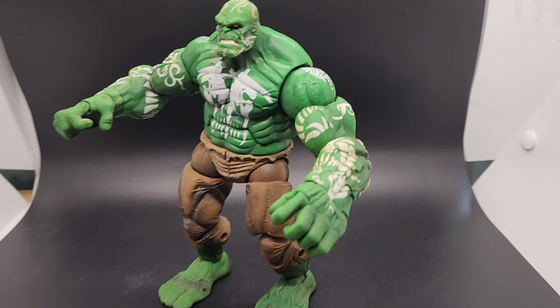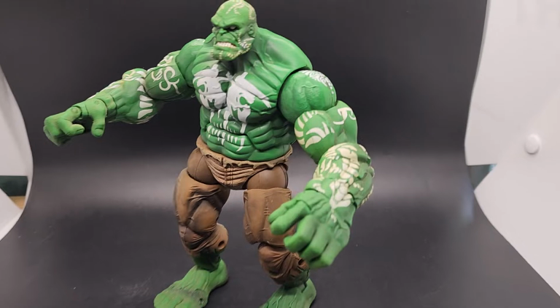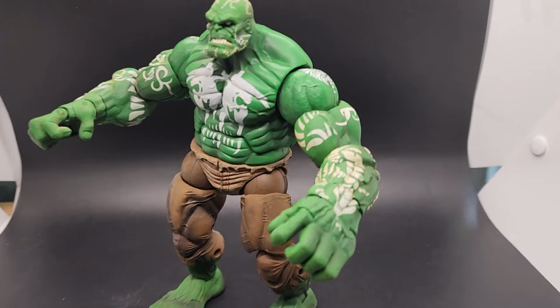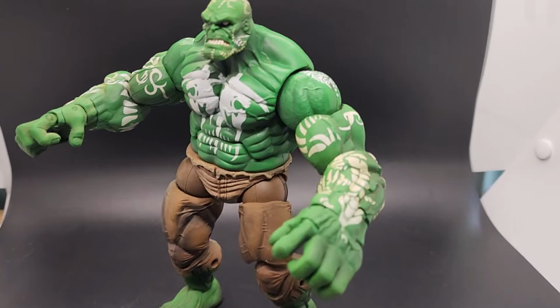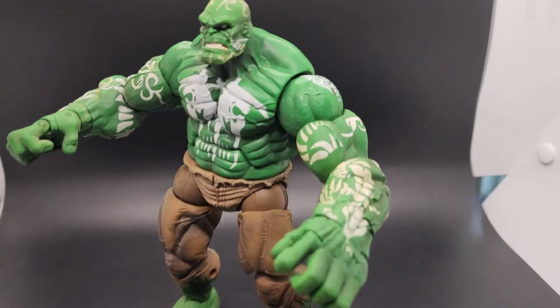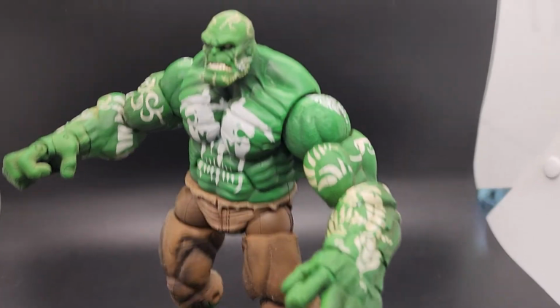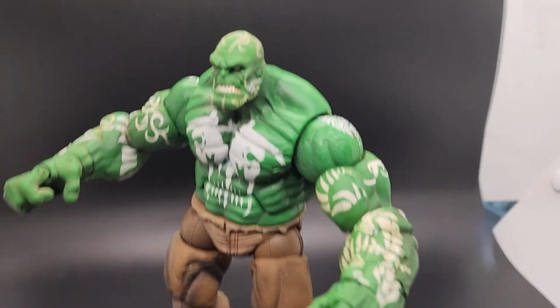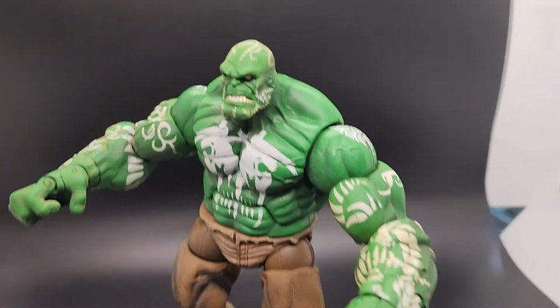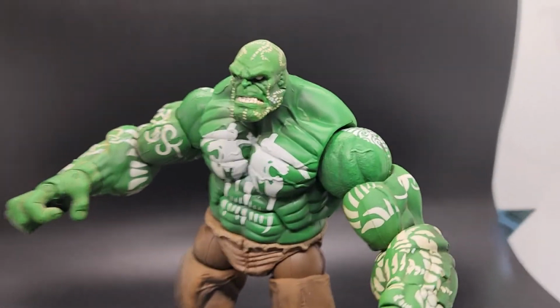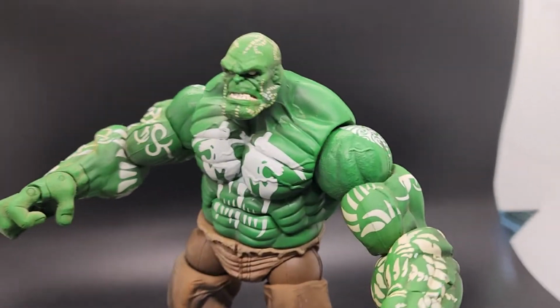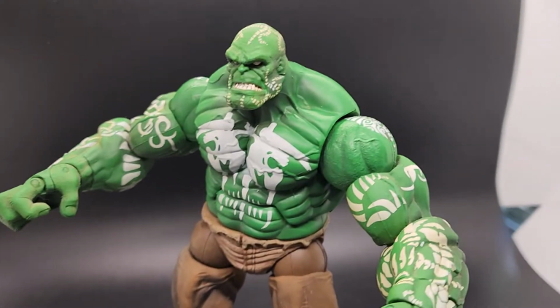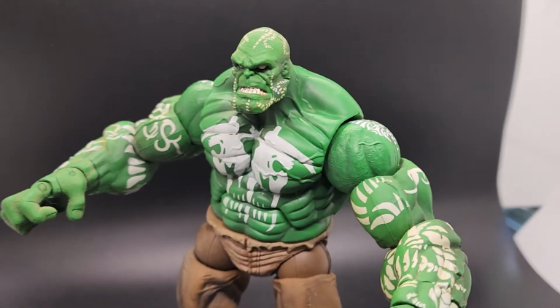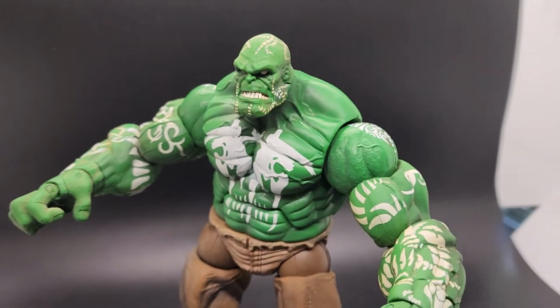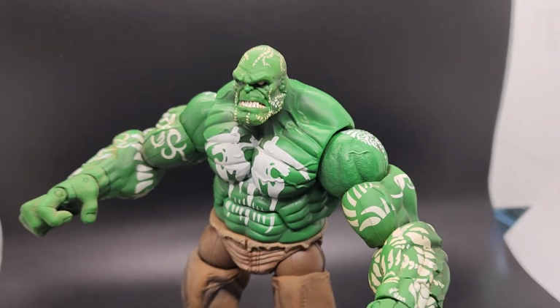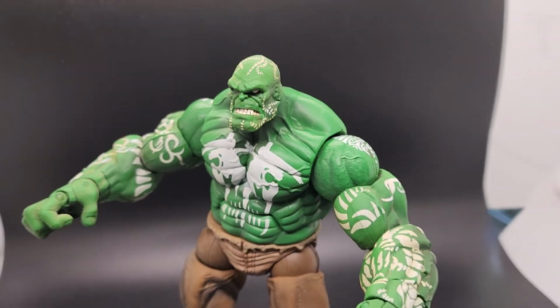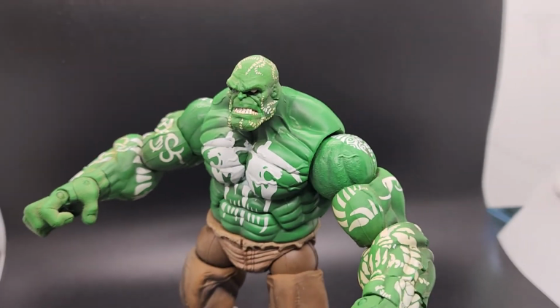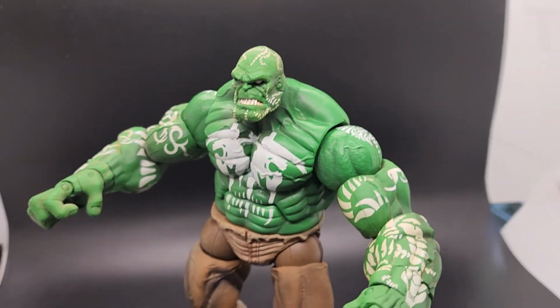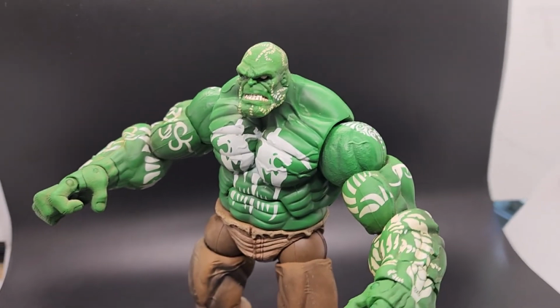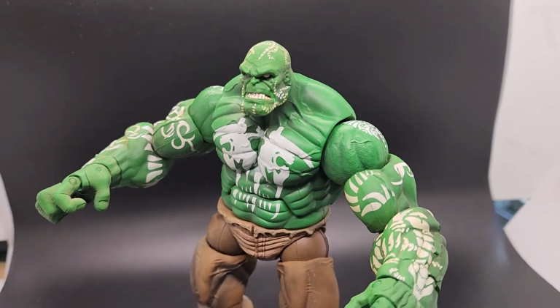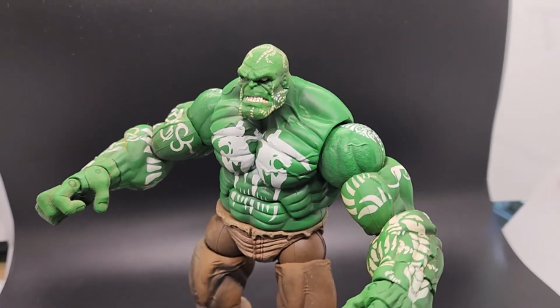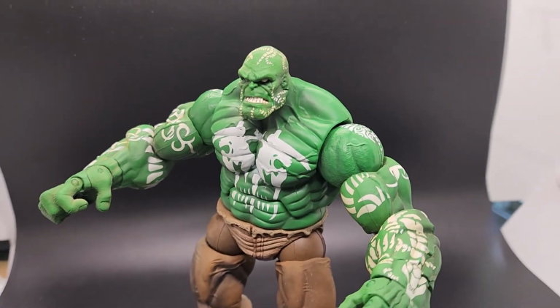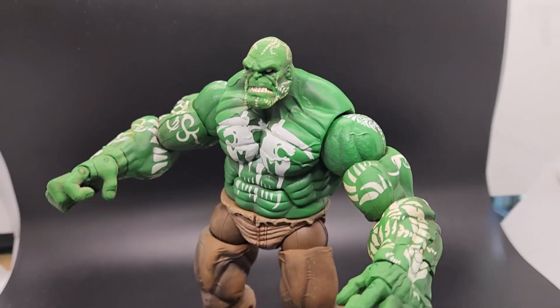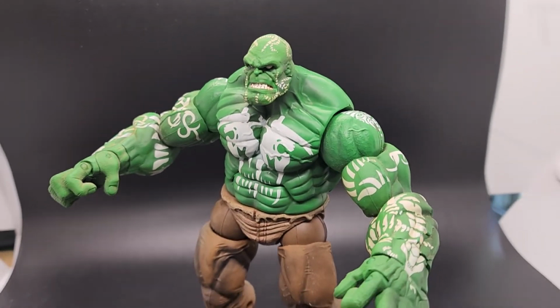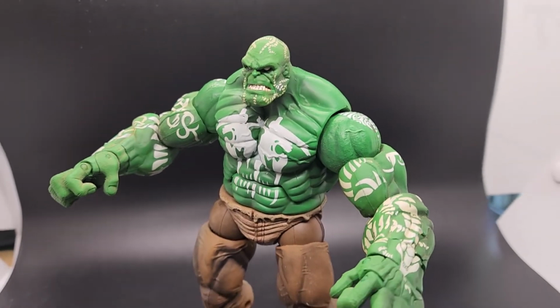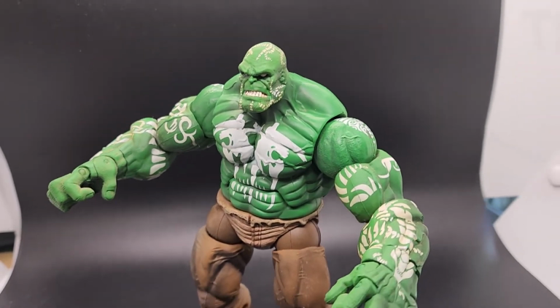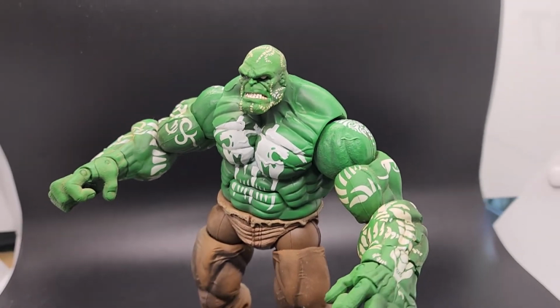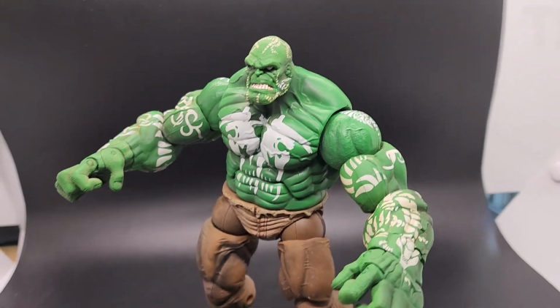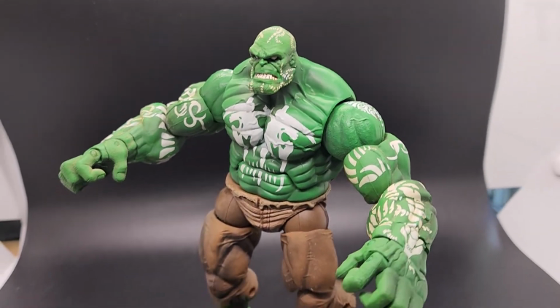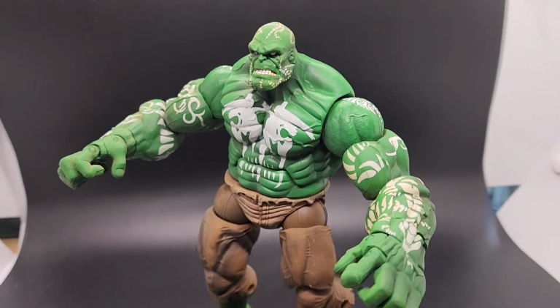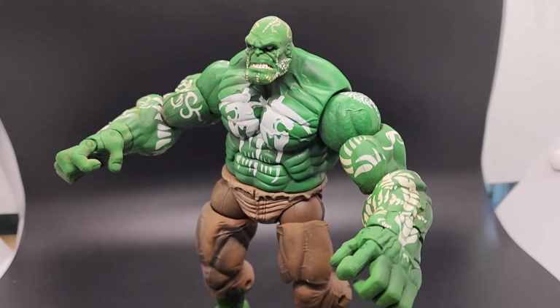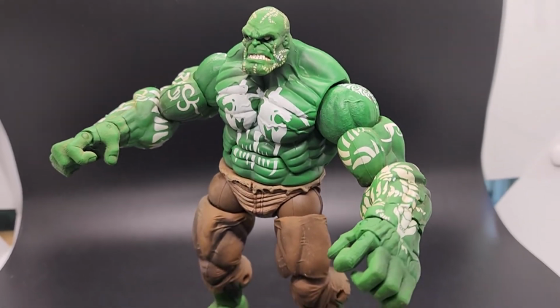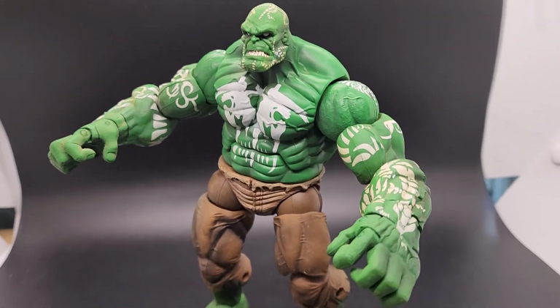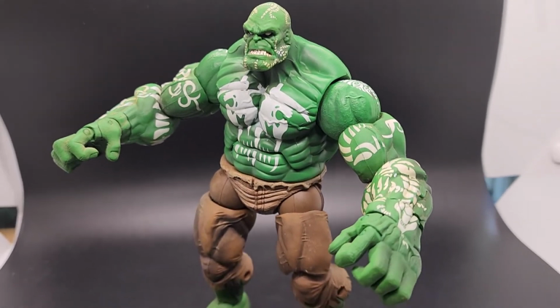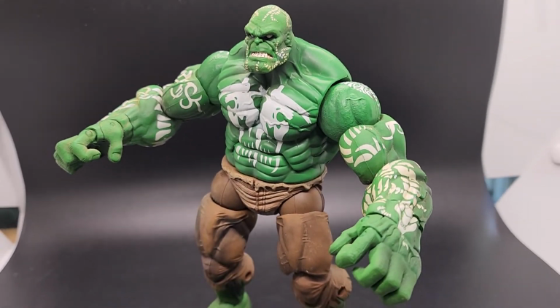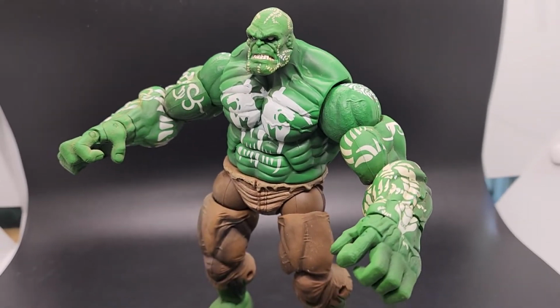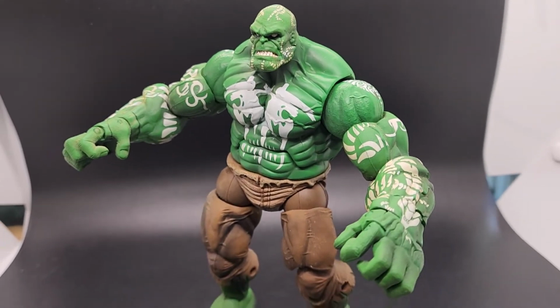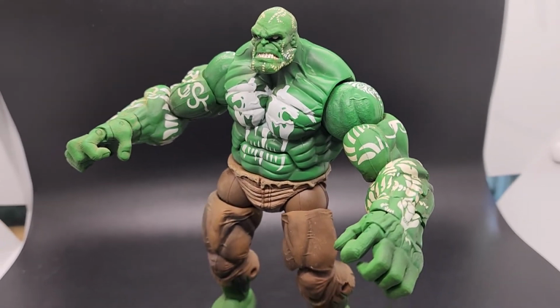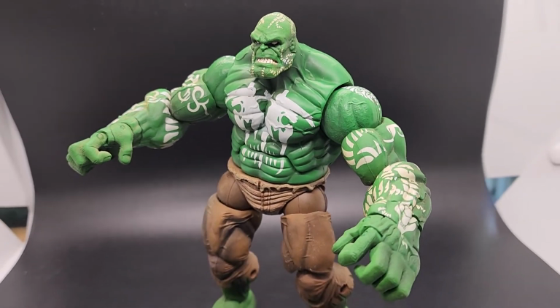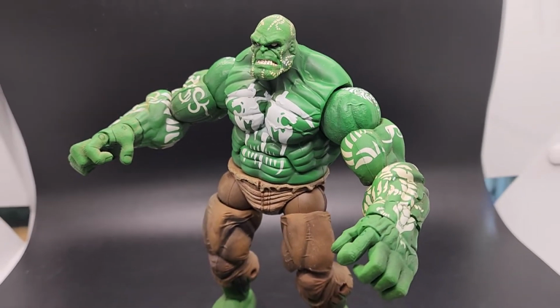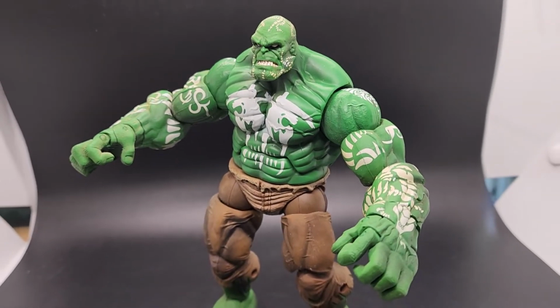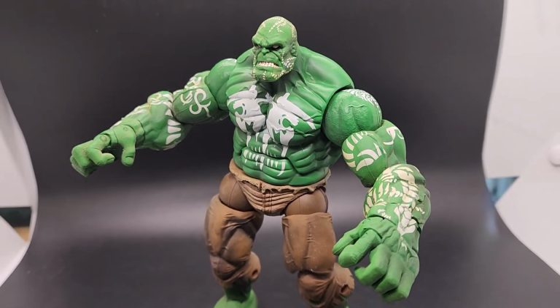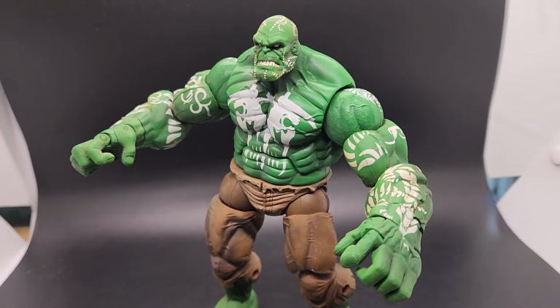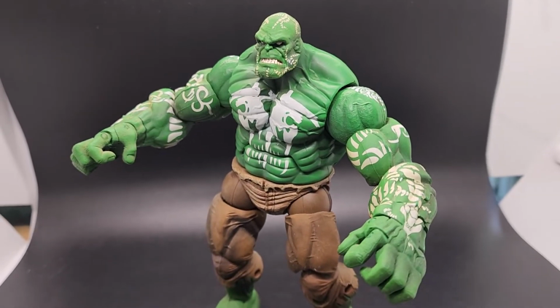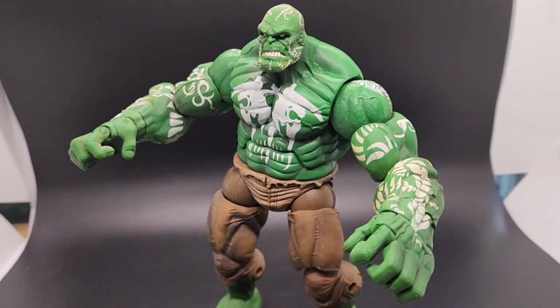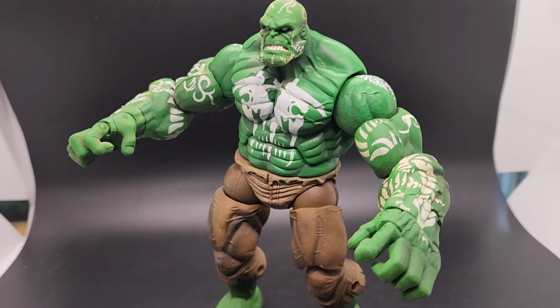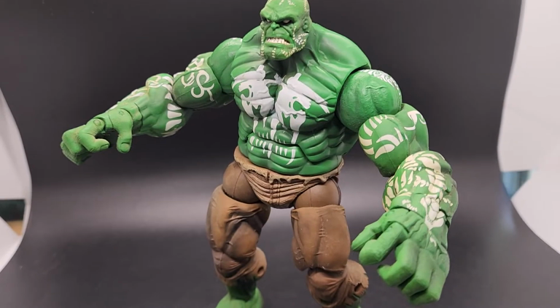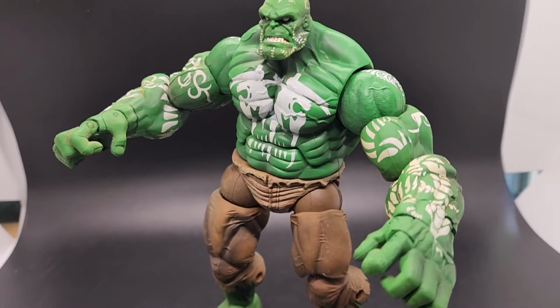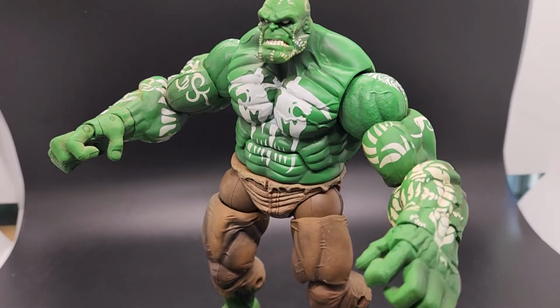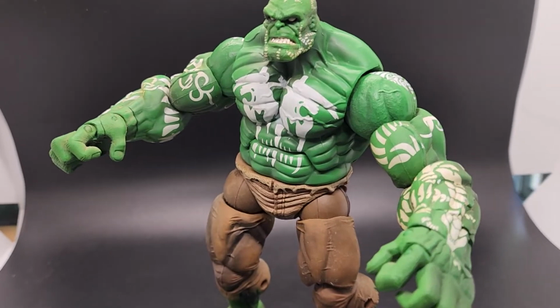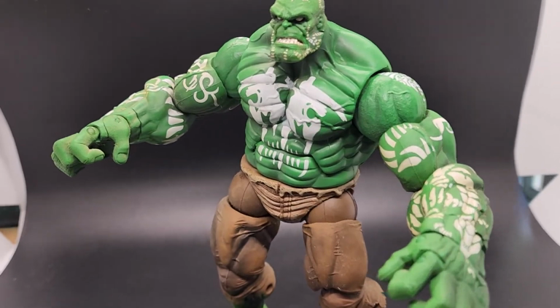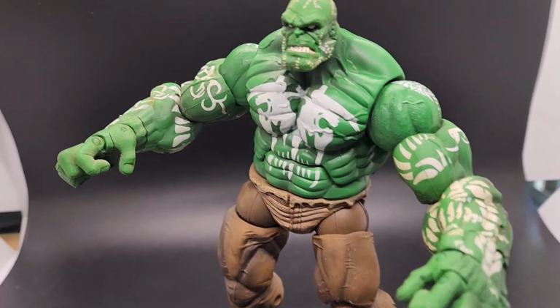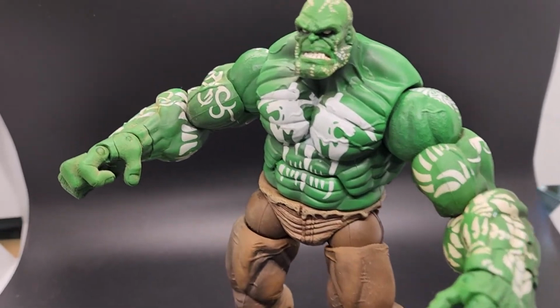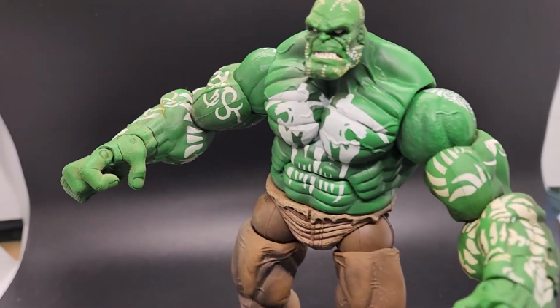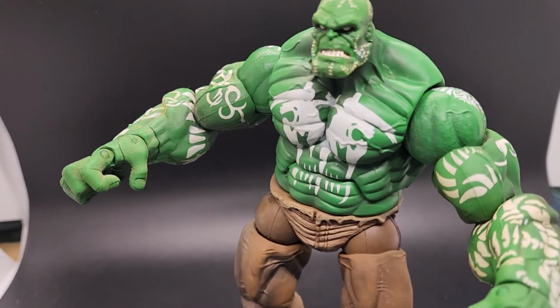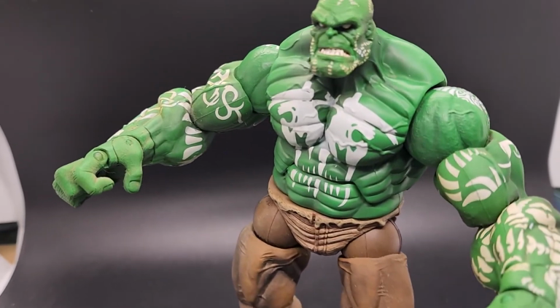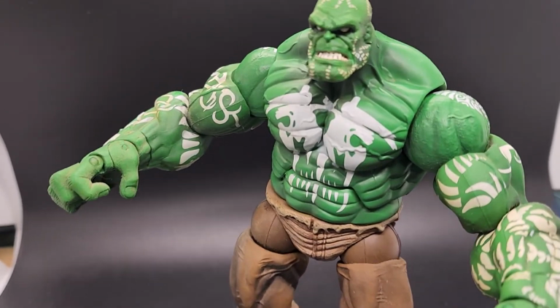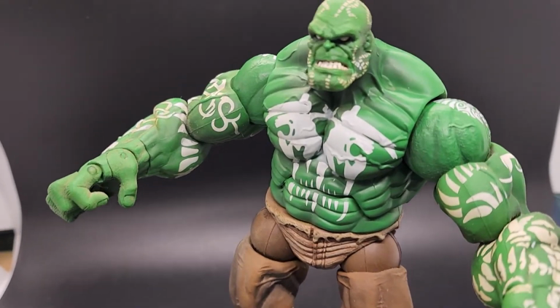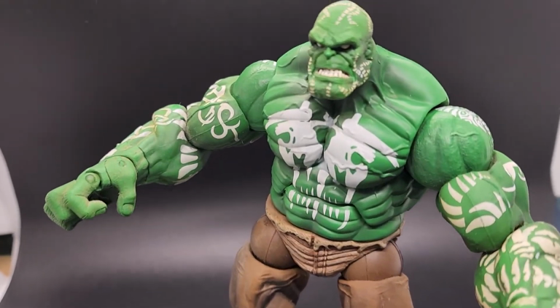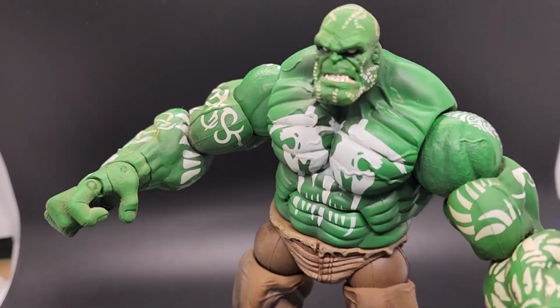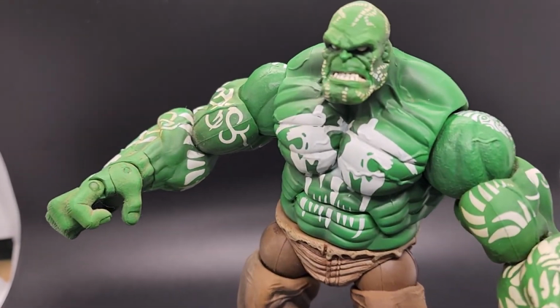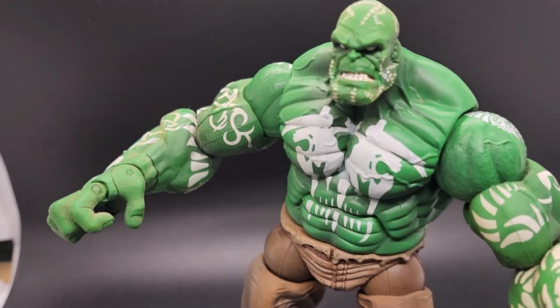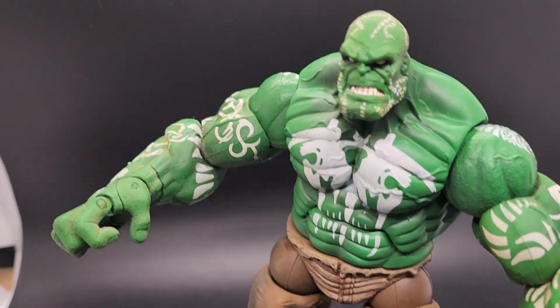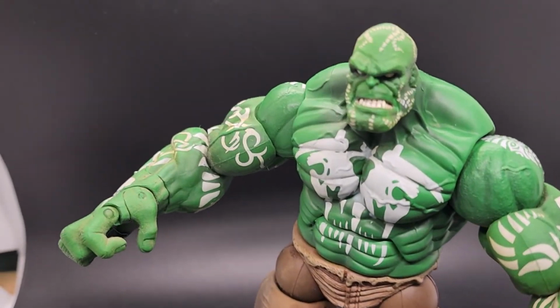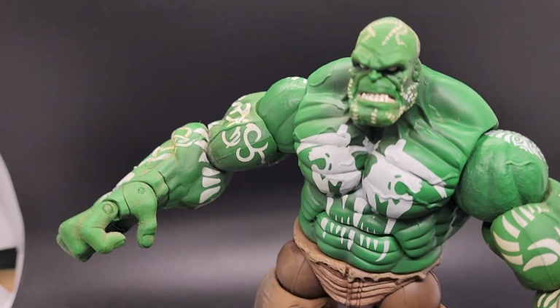Hello everyone, thanks for checking out the video. This is the 2006 Toy Biz House of M Incredible Hulk figure.